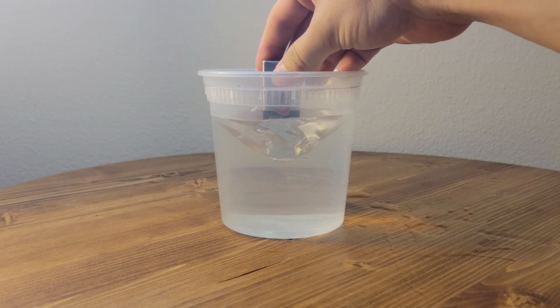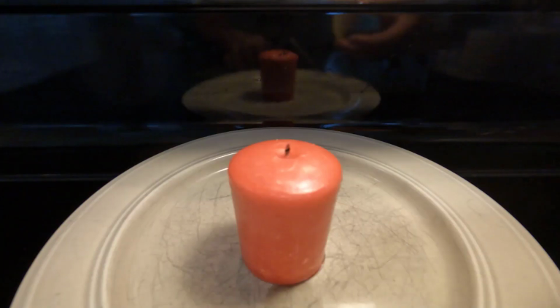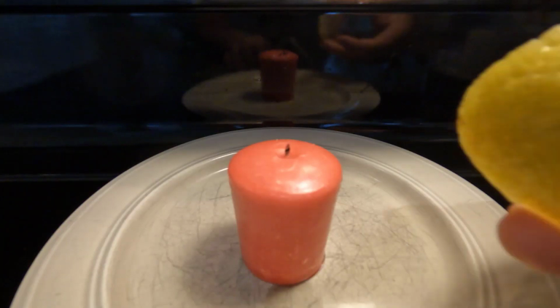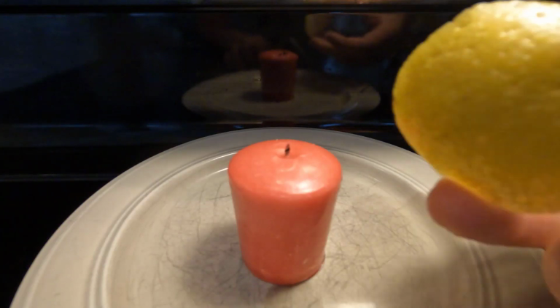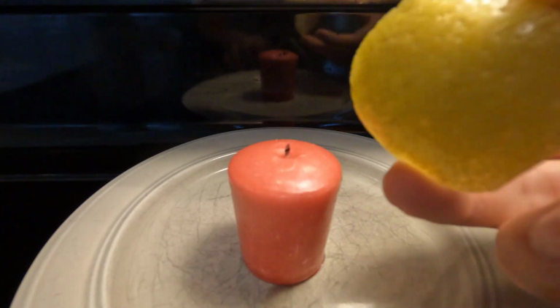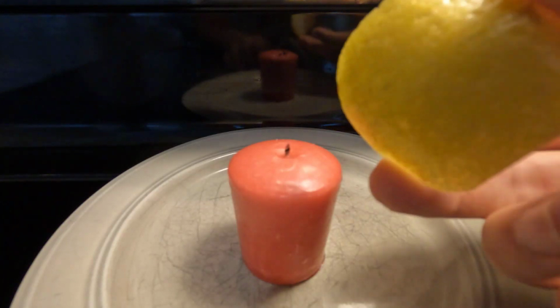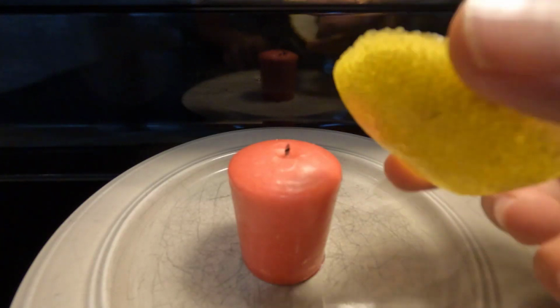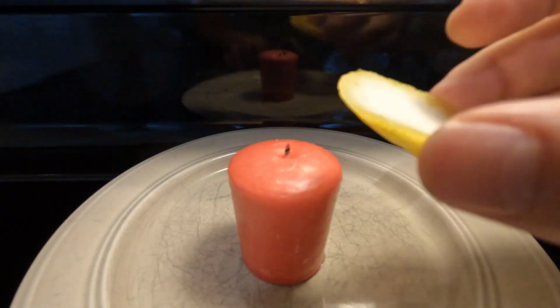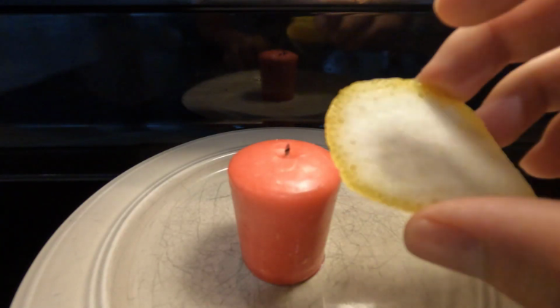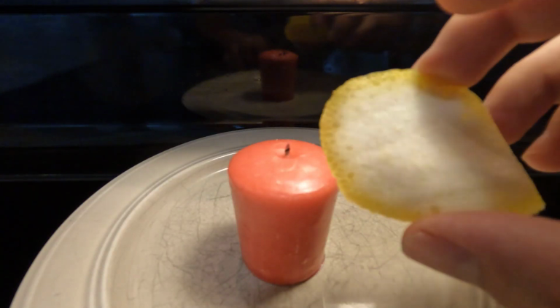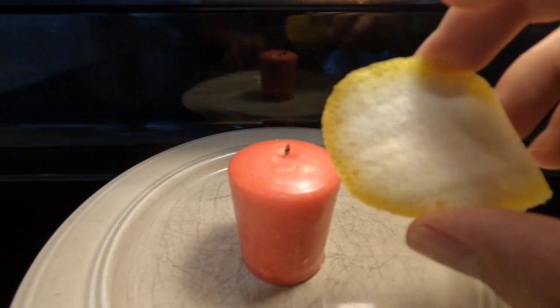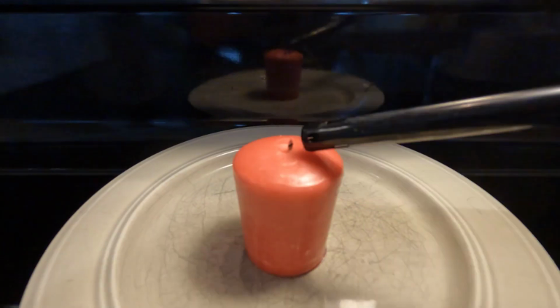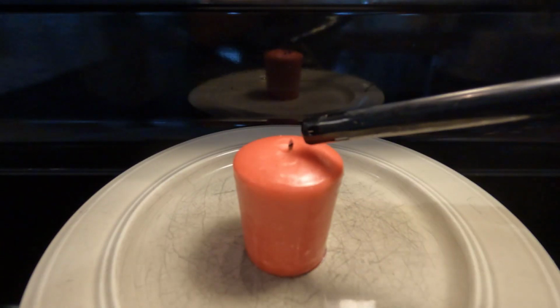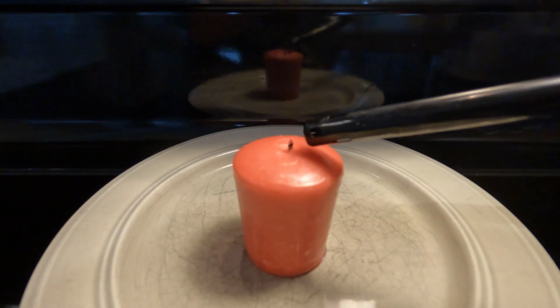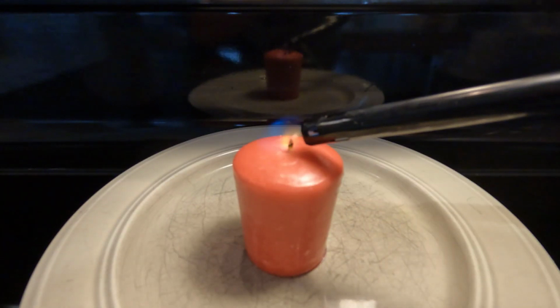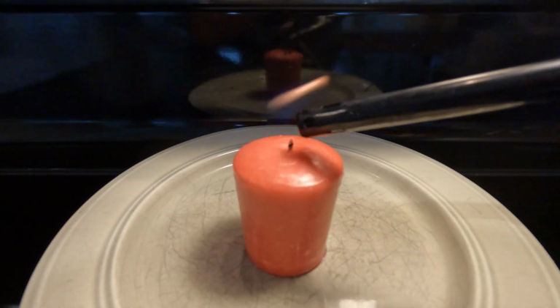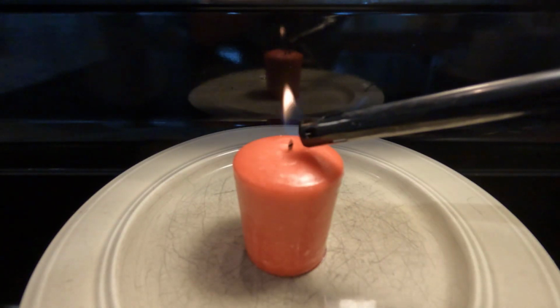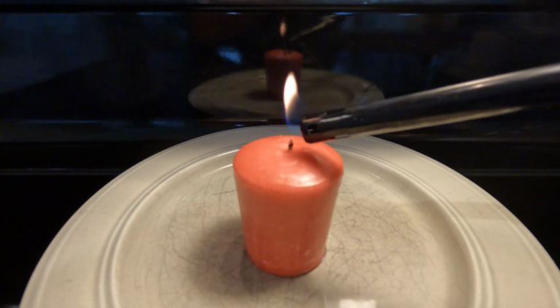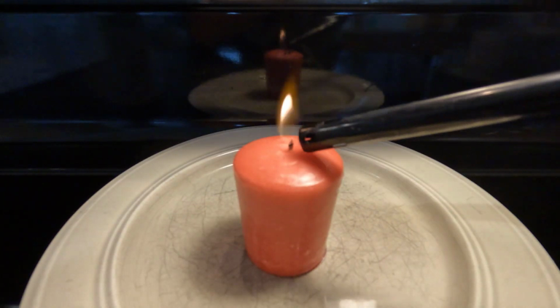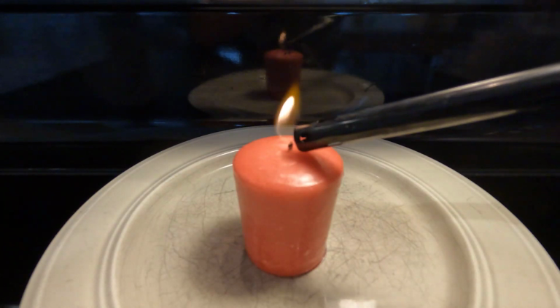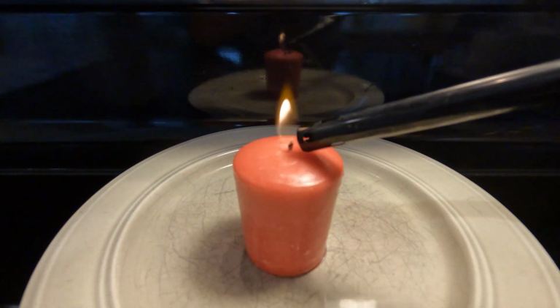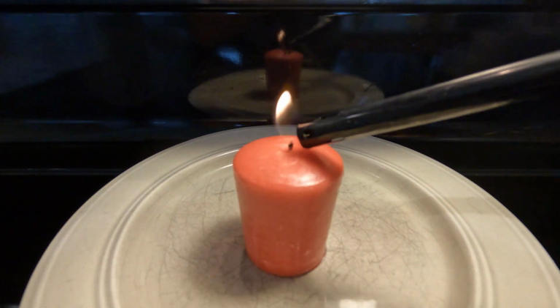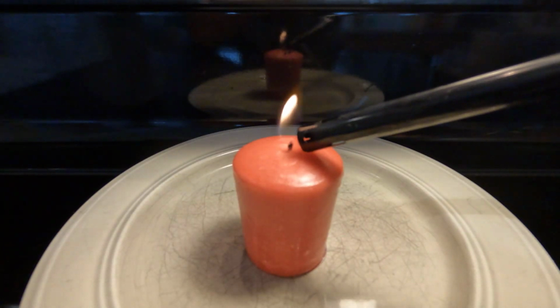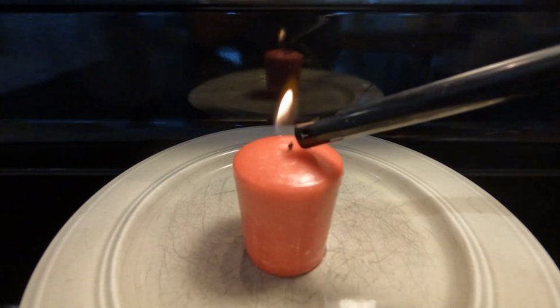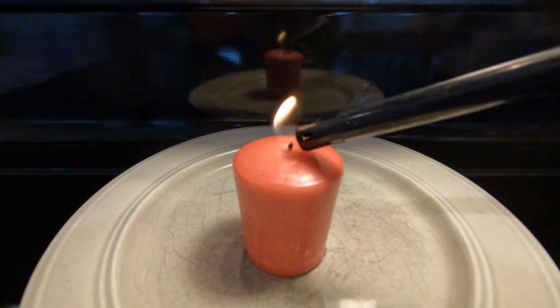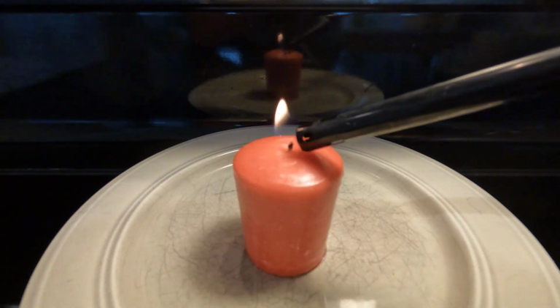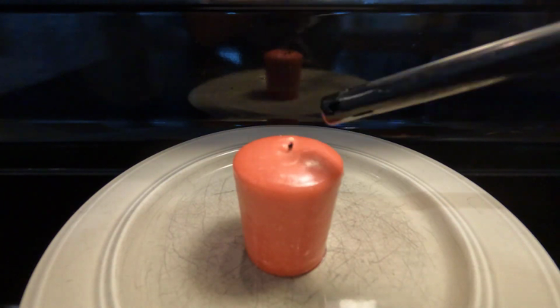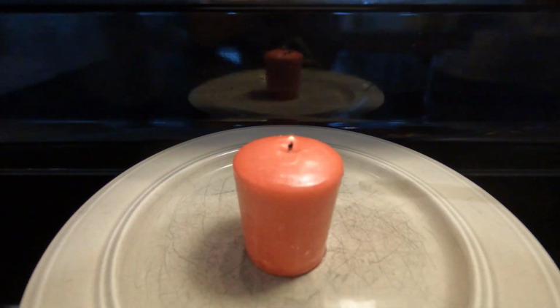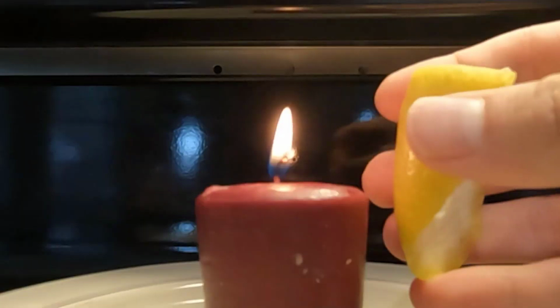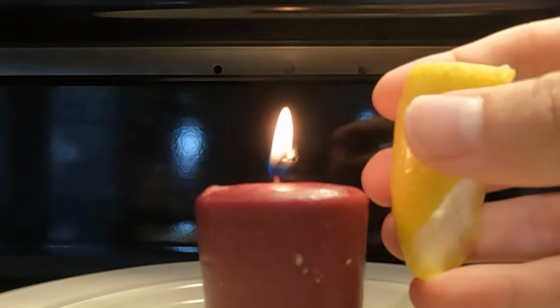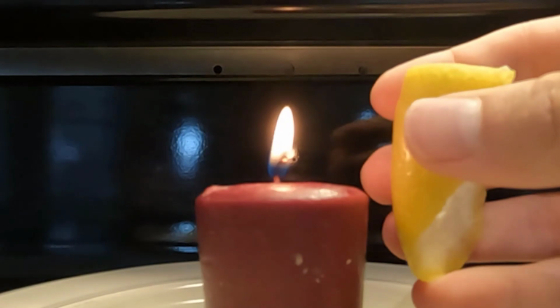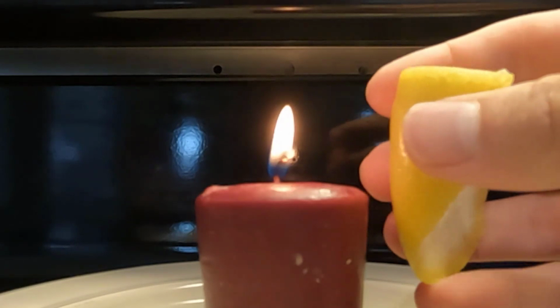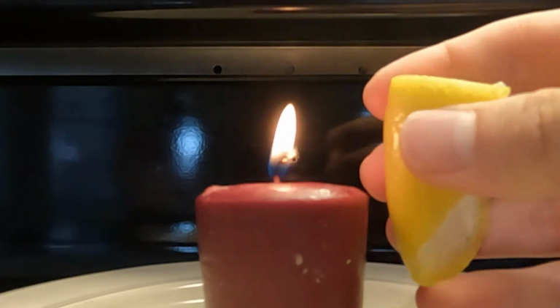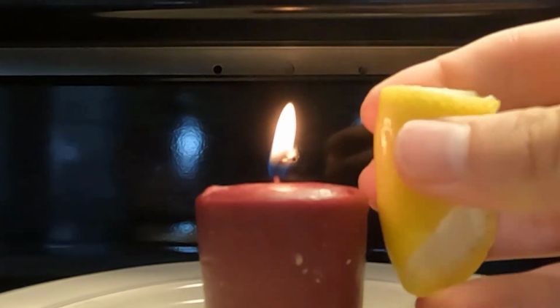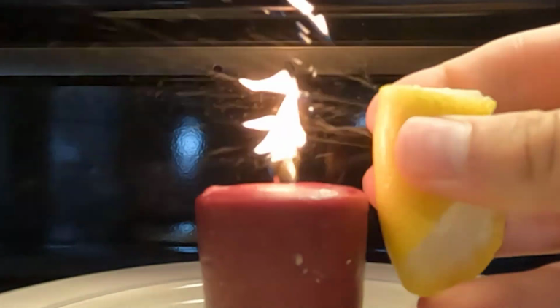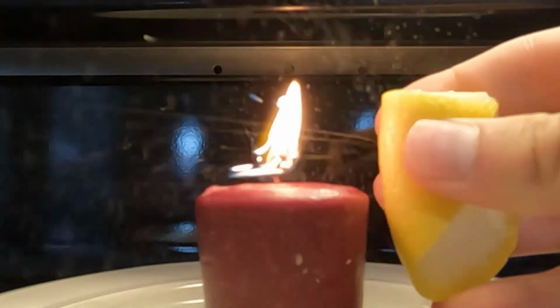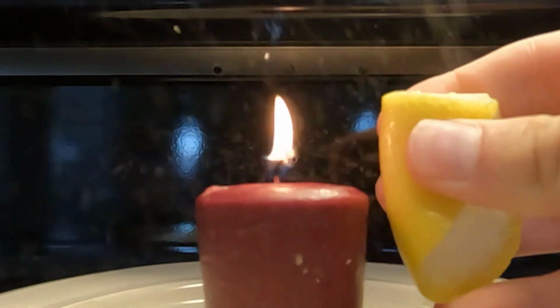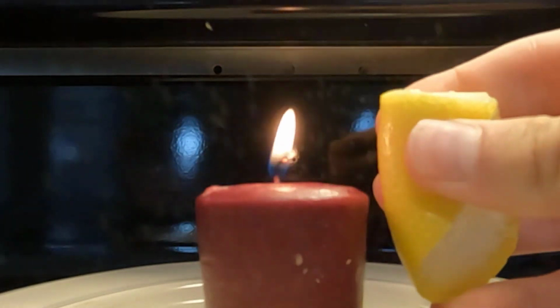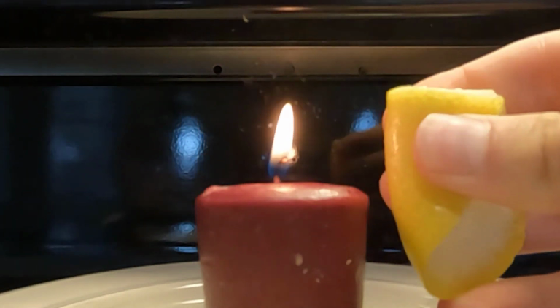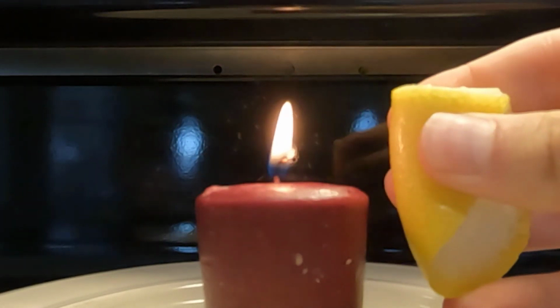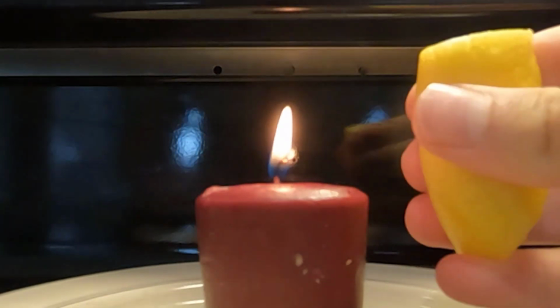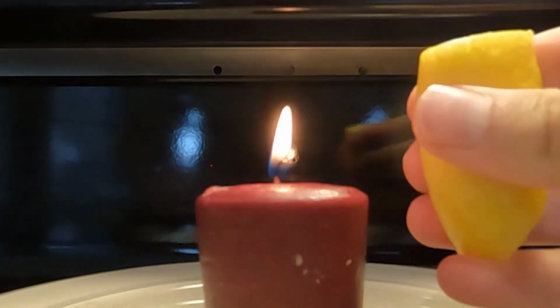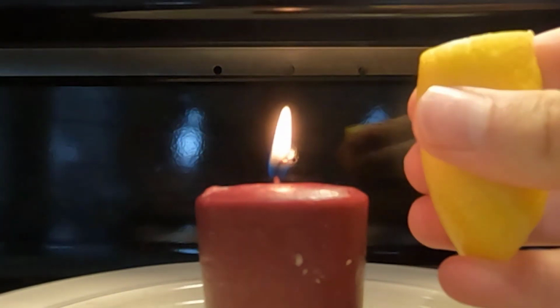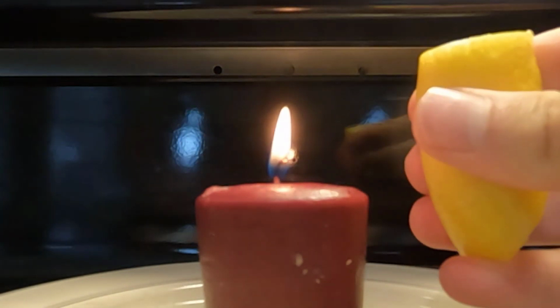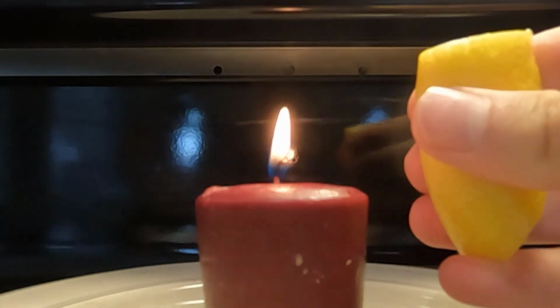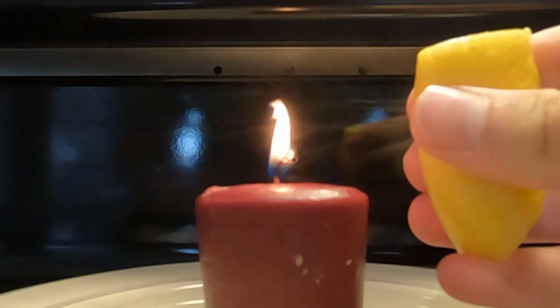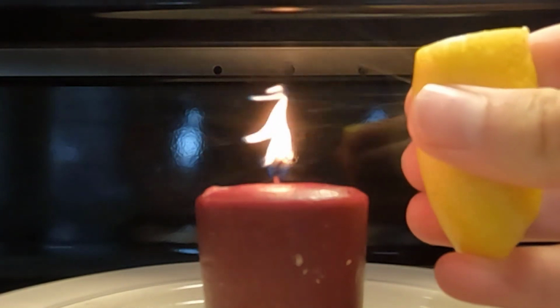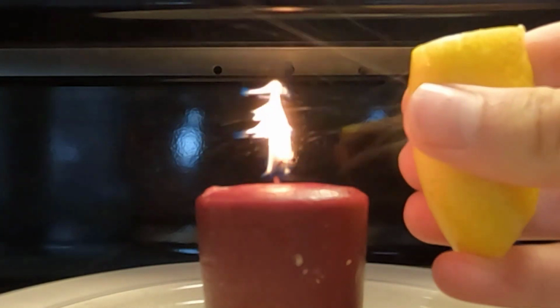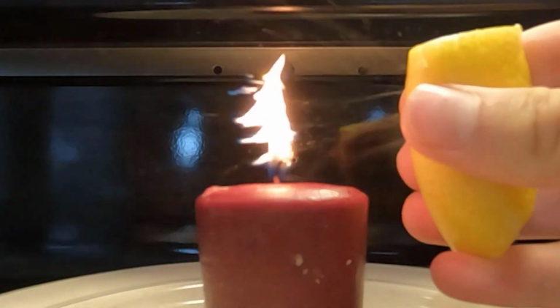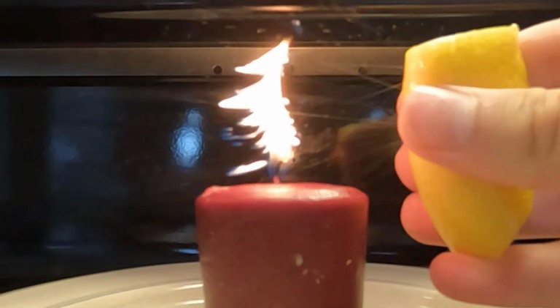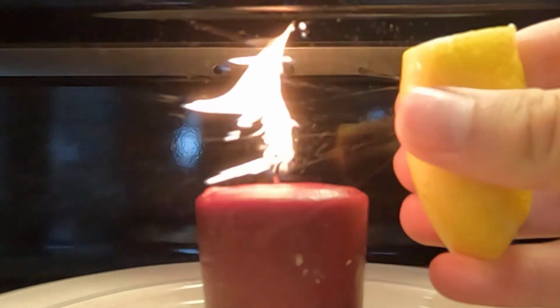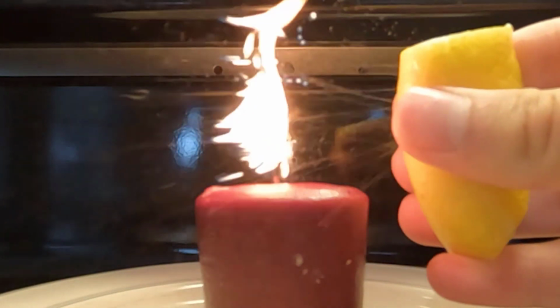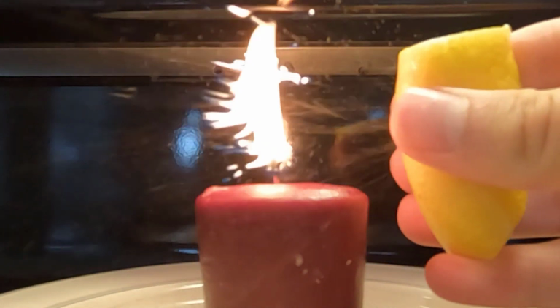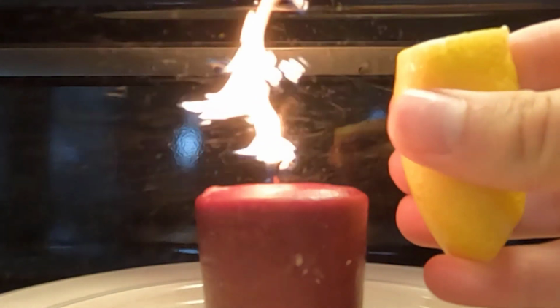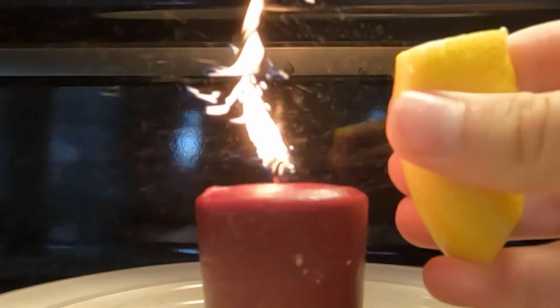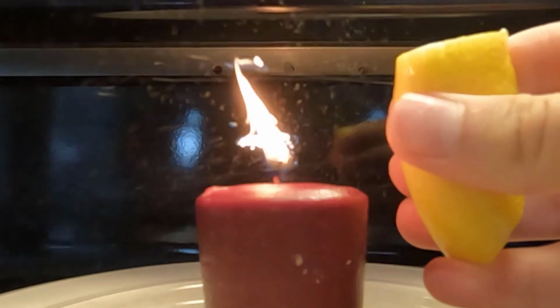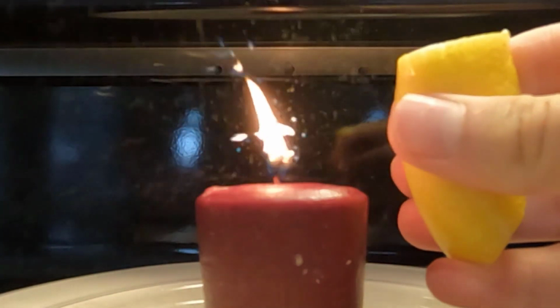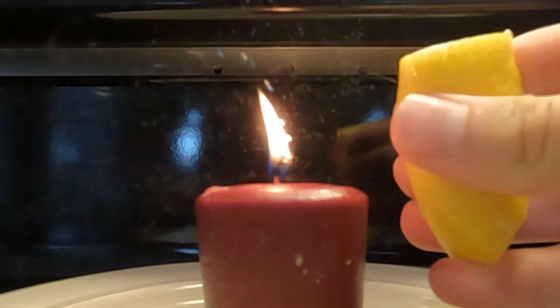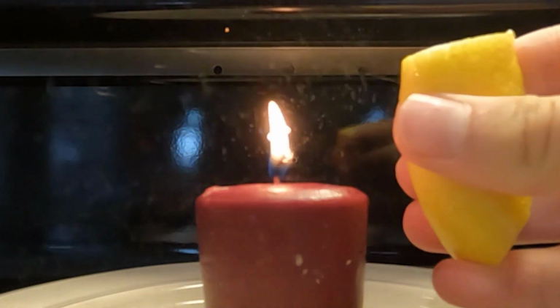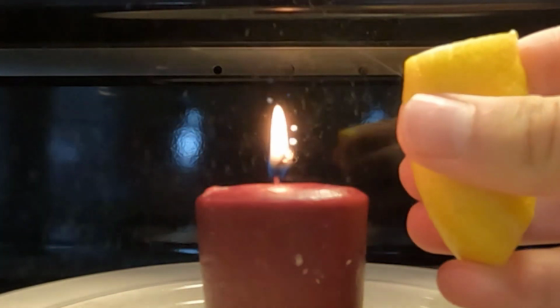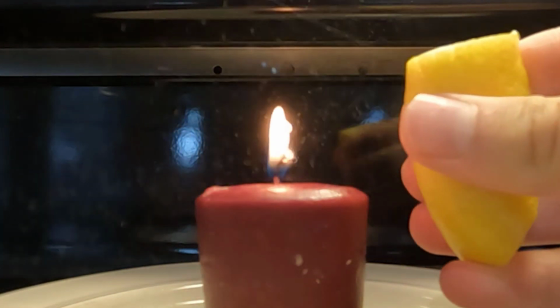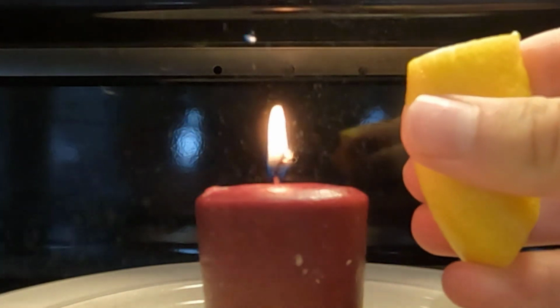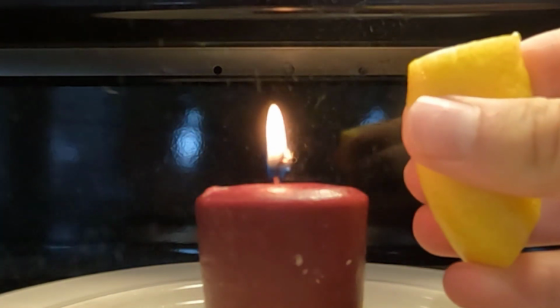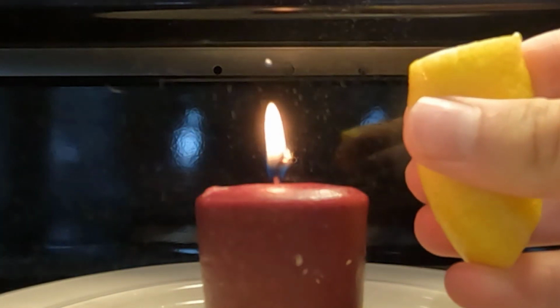Take a slice of lemon peel, then light a candle, and squeeze the peel onto the flame. This works because the peel contains an oil that is very flammable.